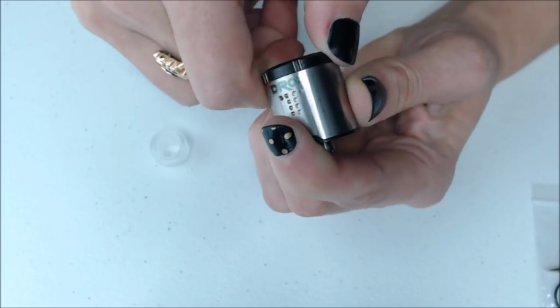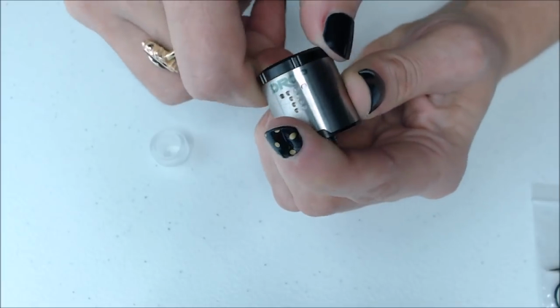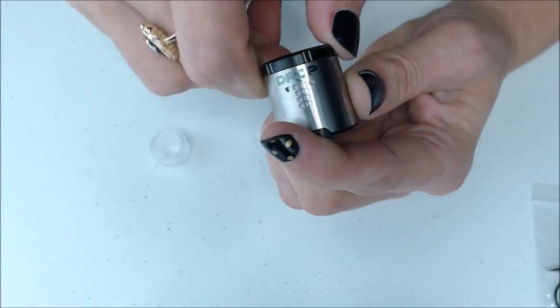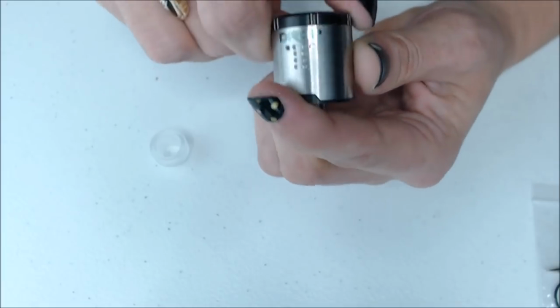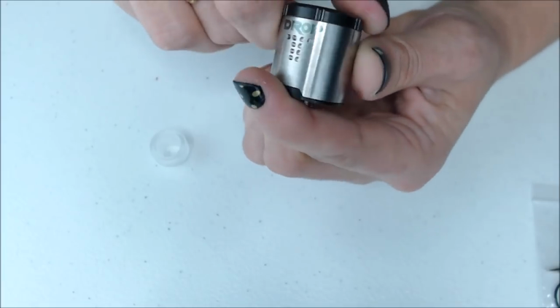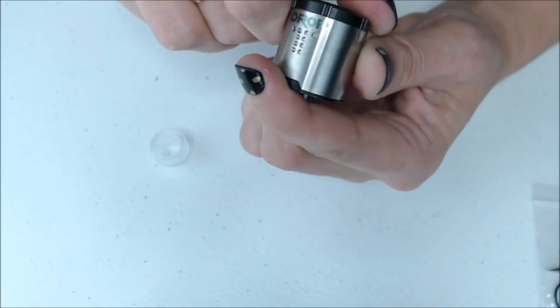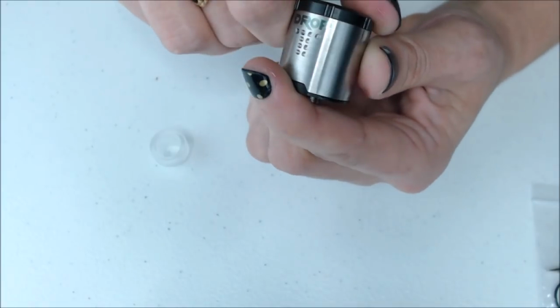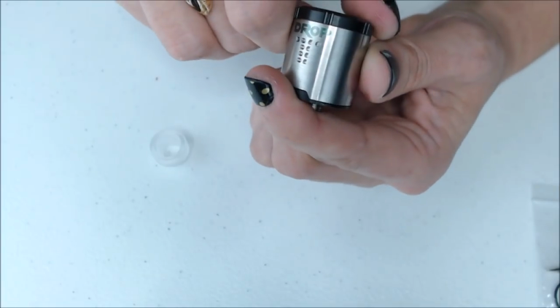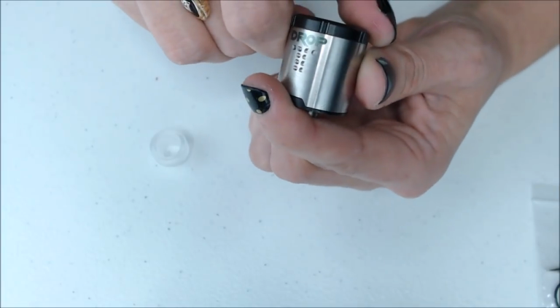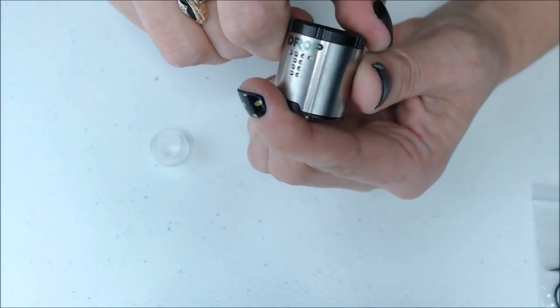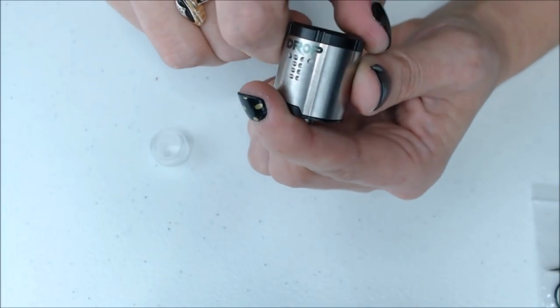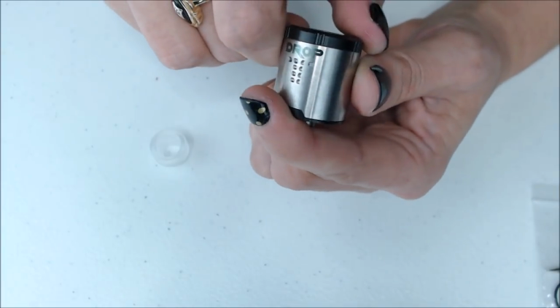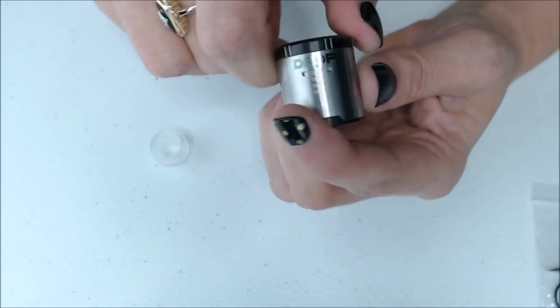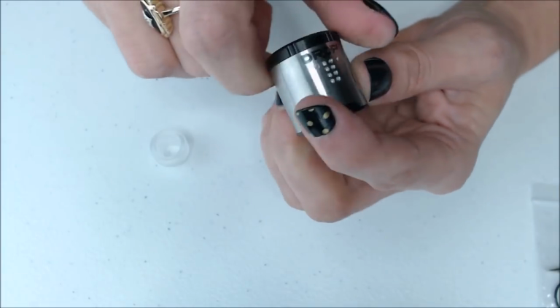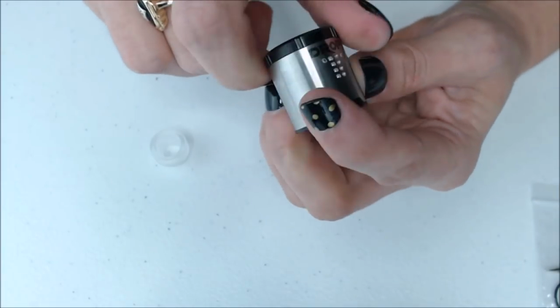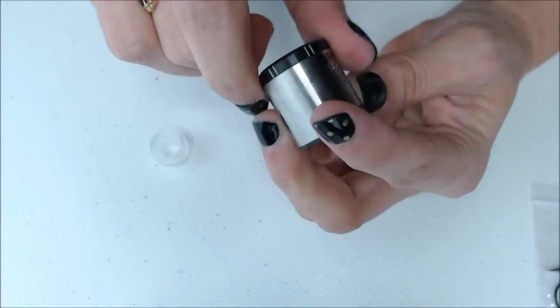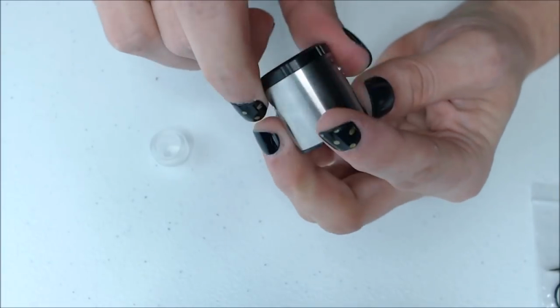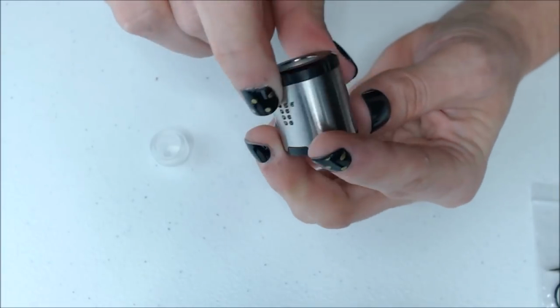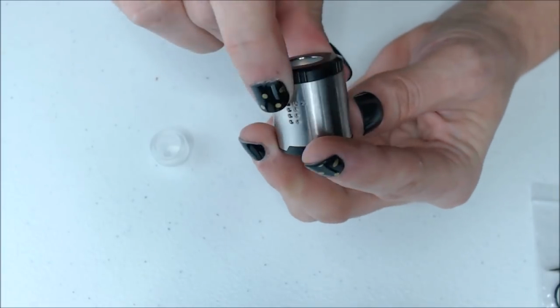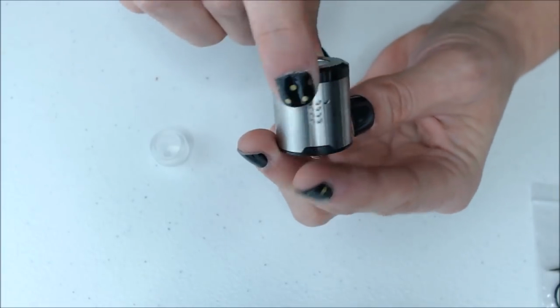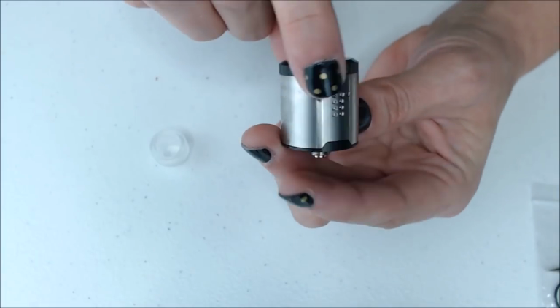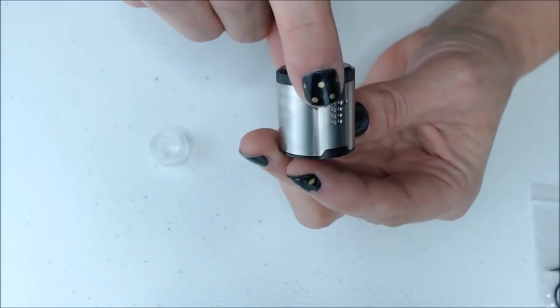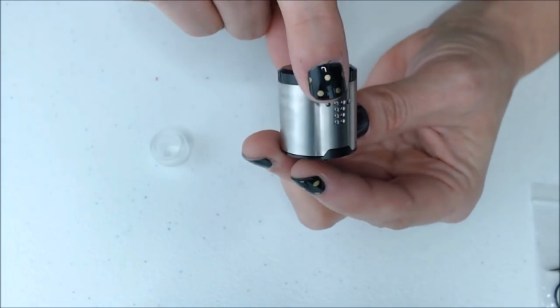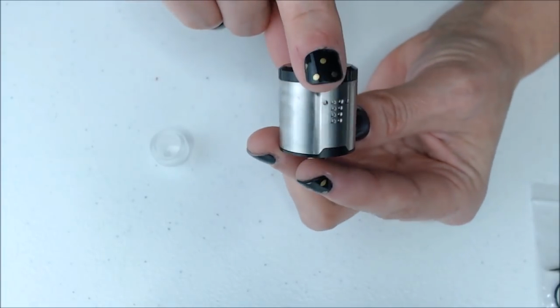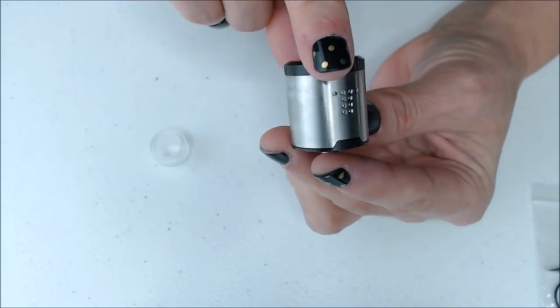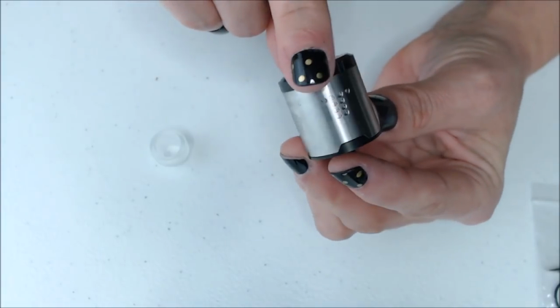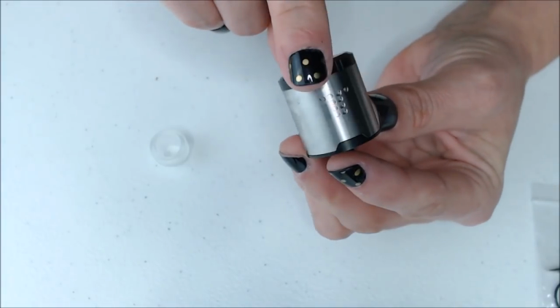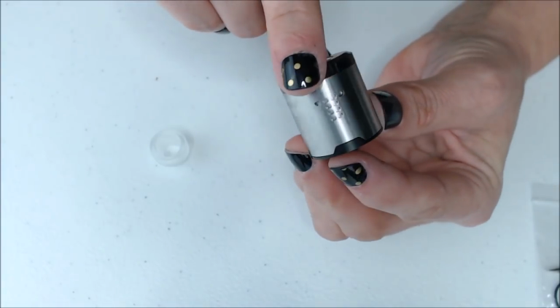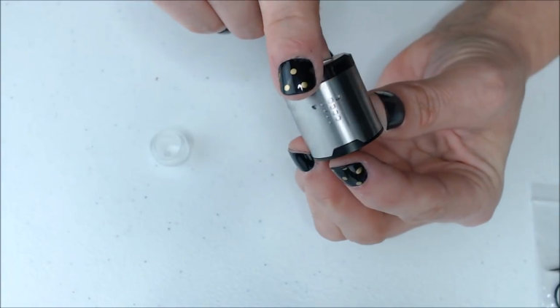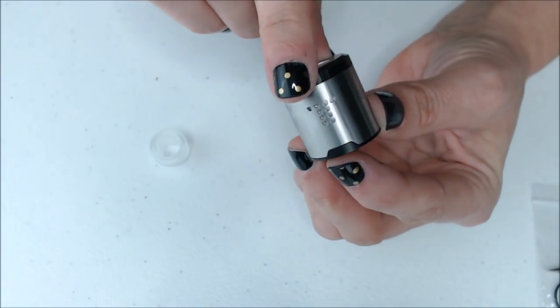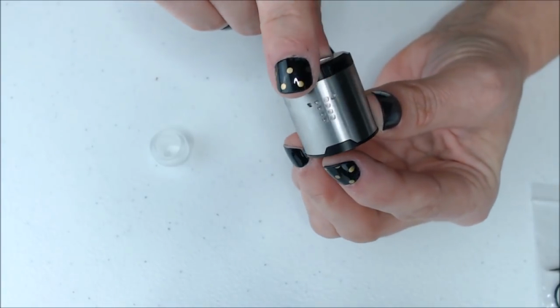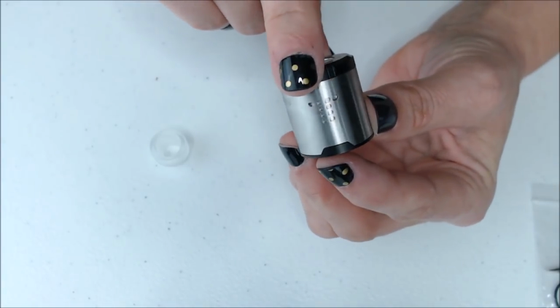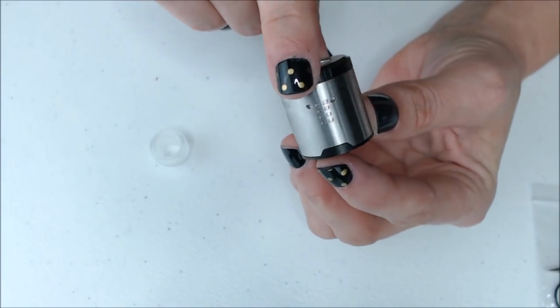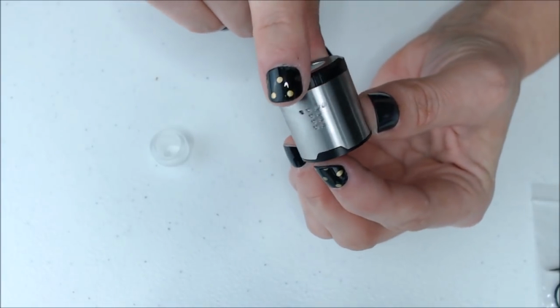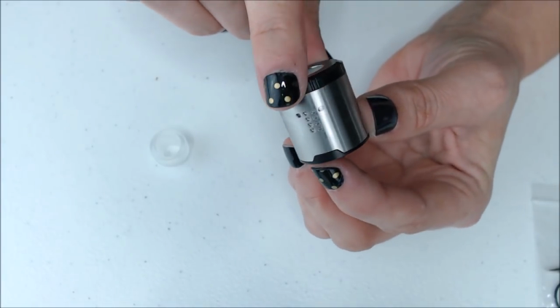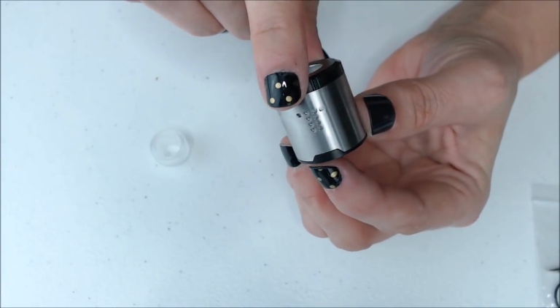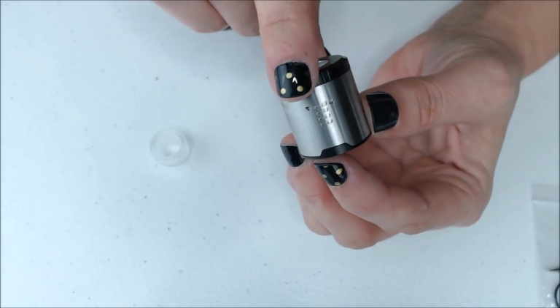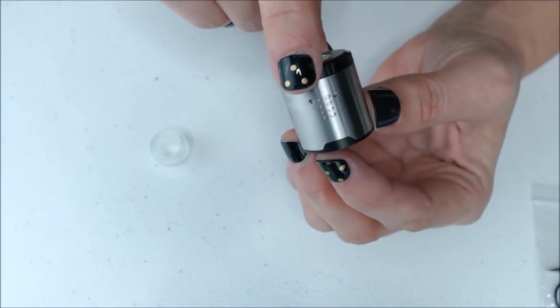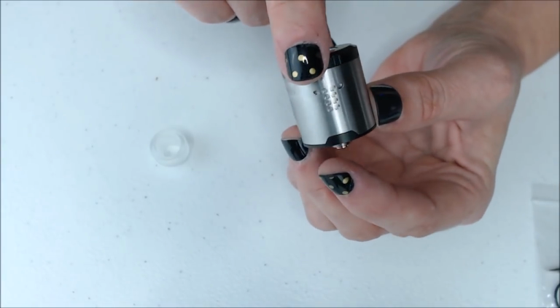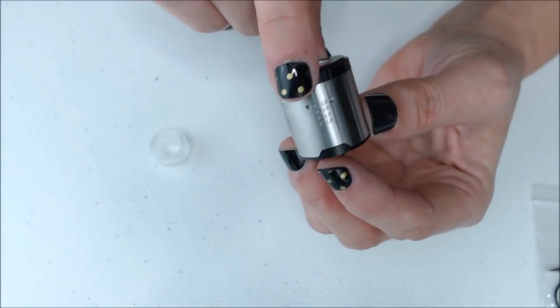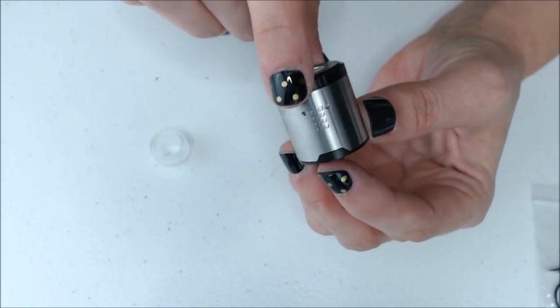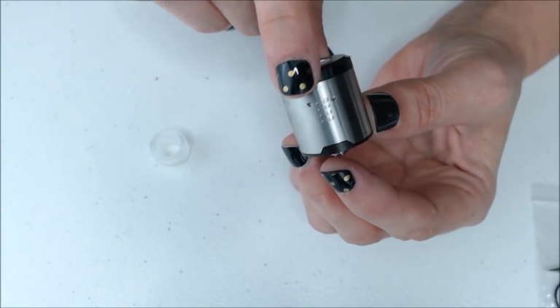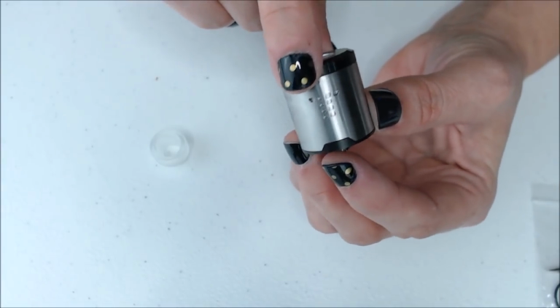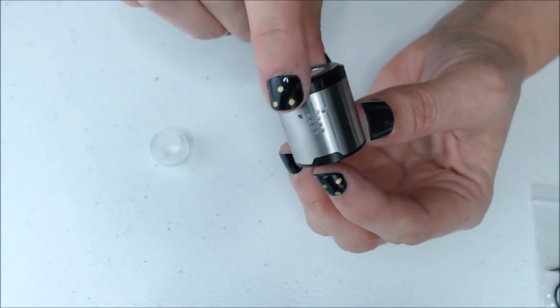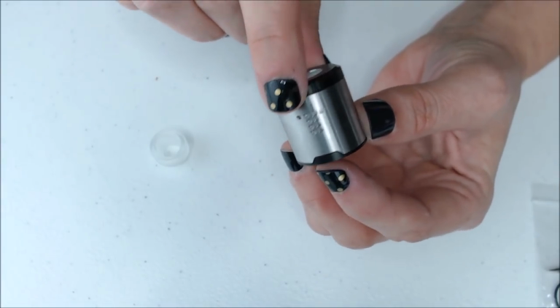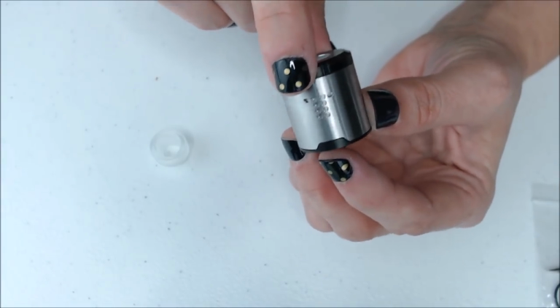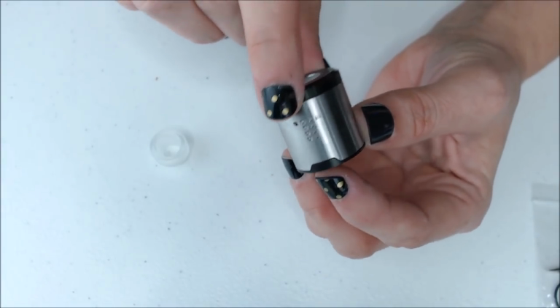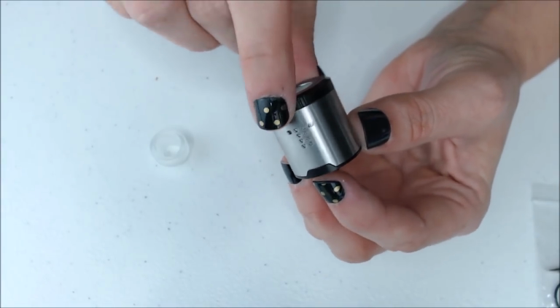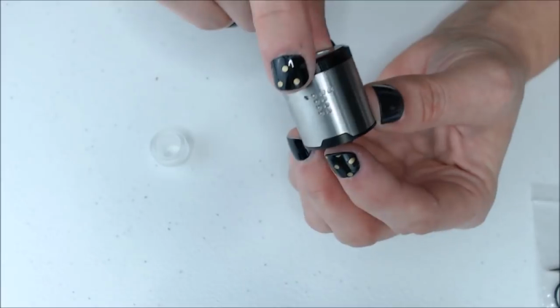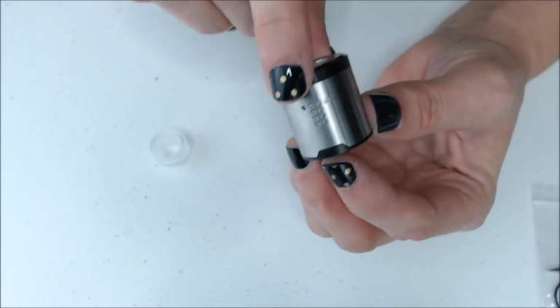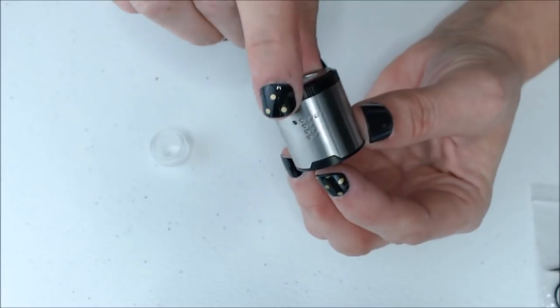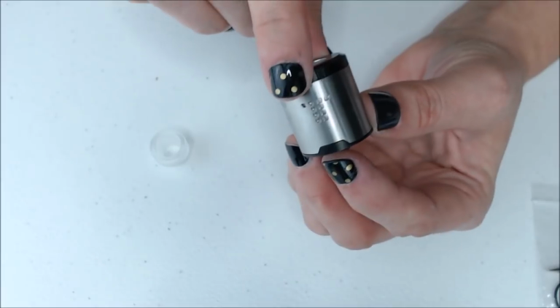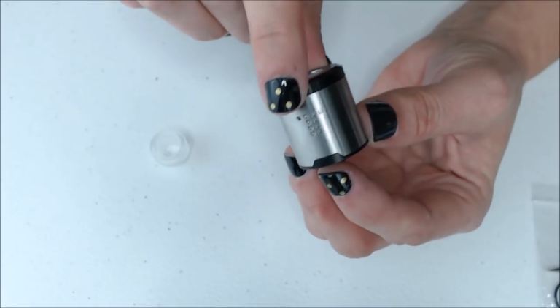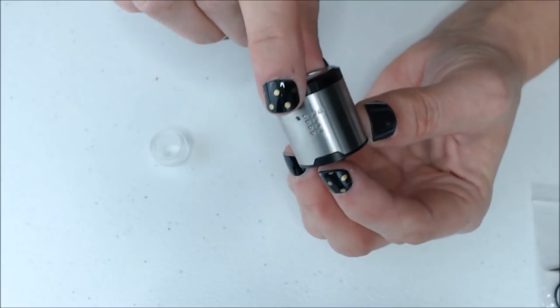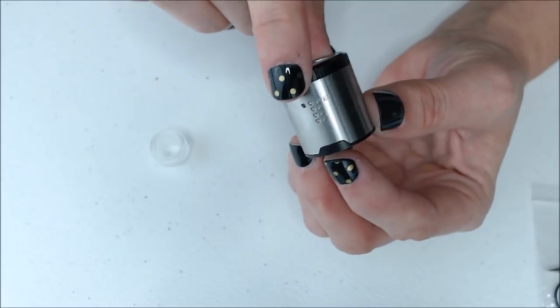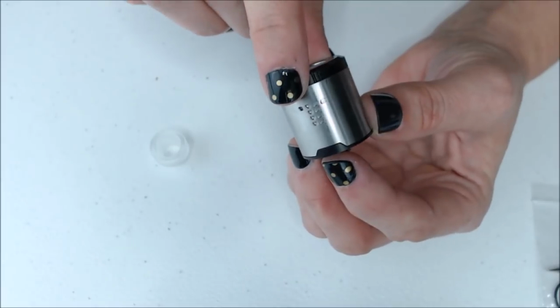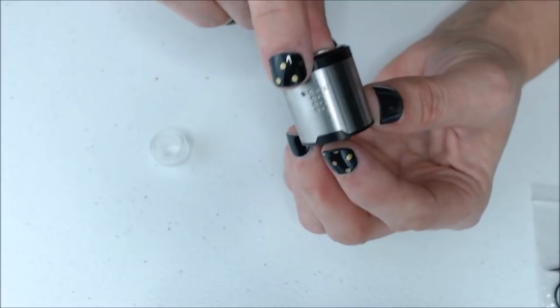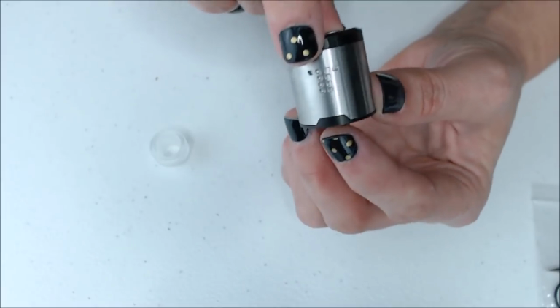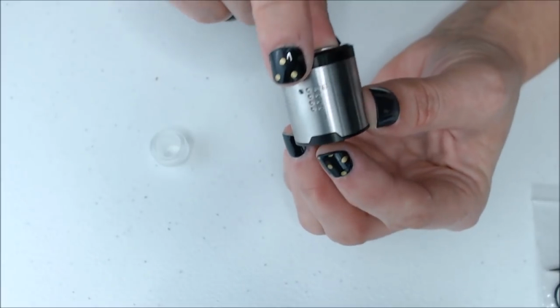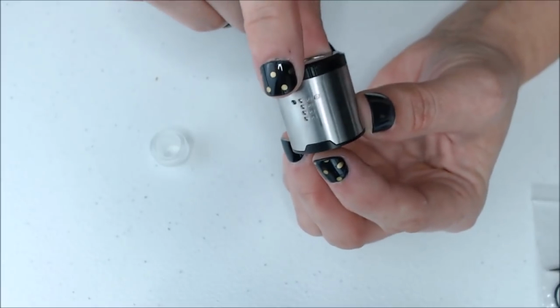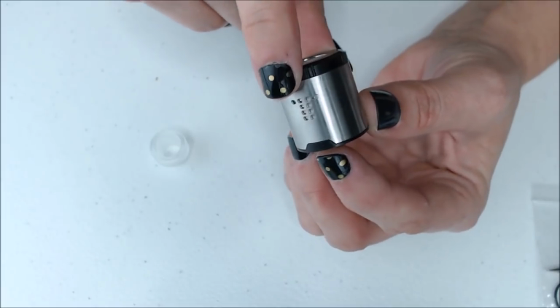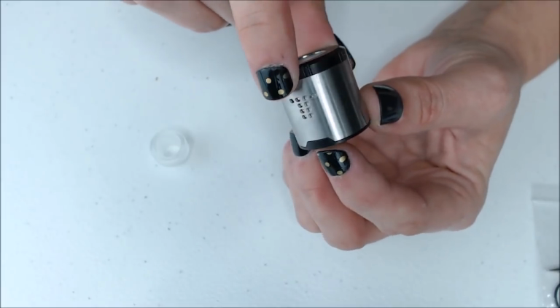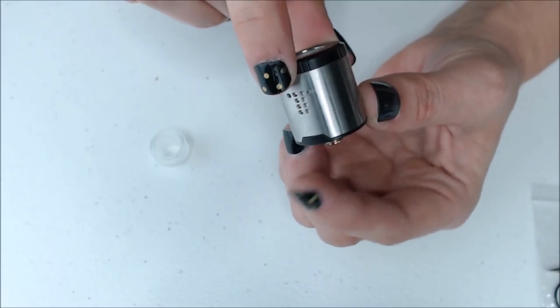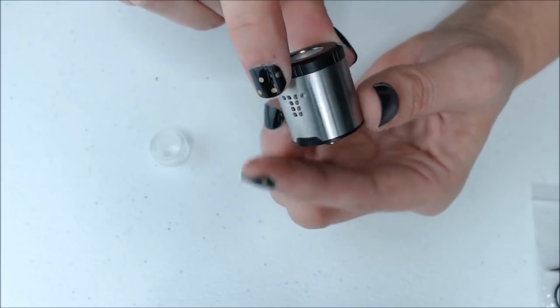Whatever you do on one side, it will do on the other. This is a dual airflow only RDA.